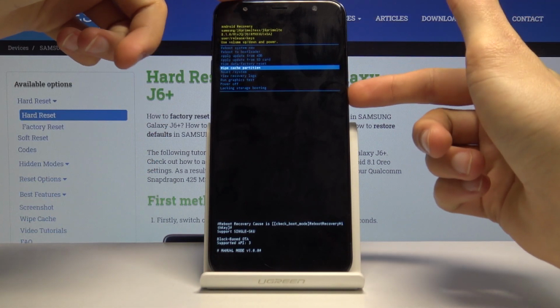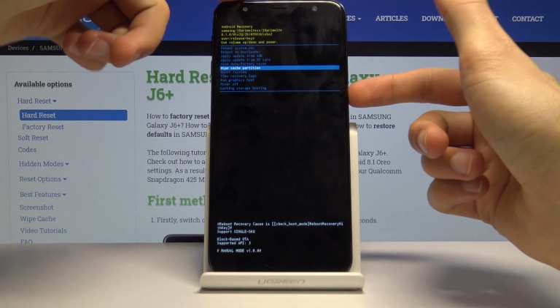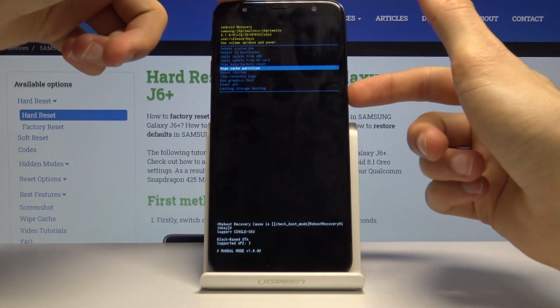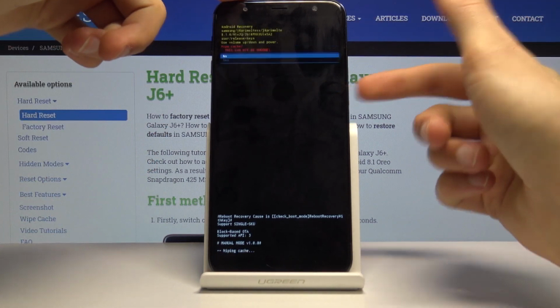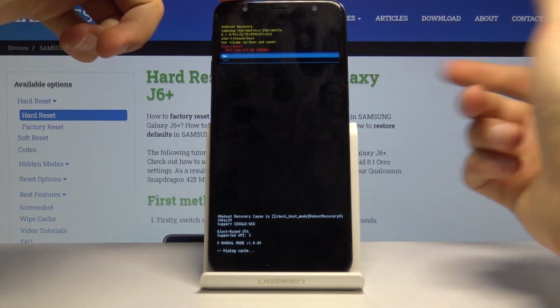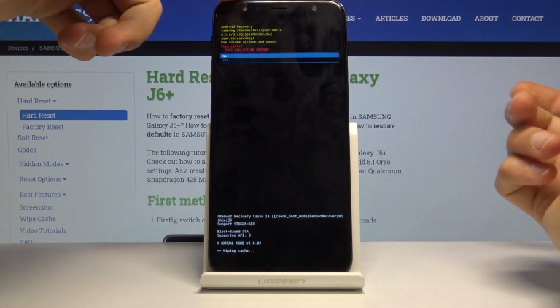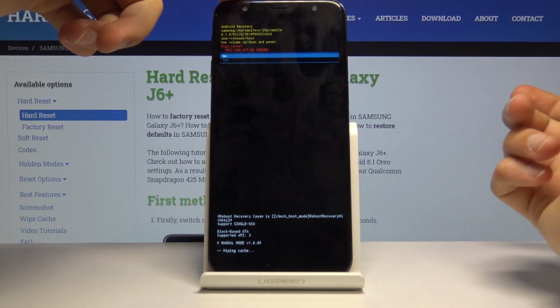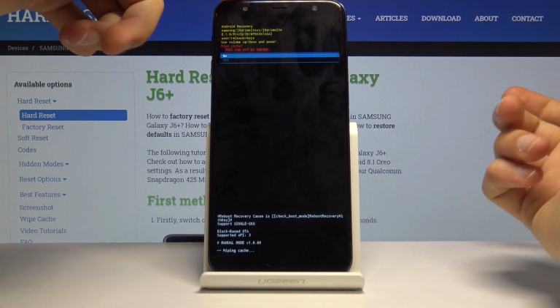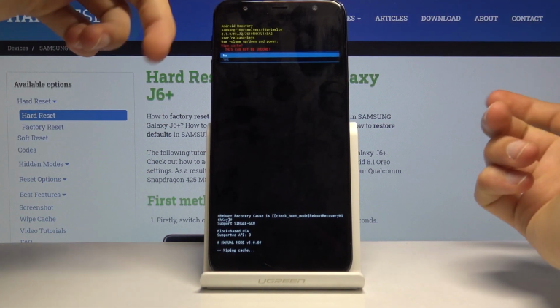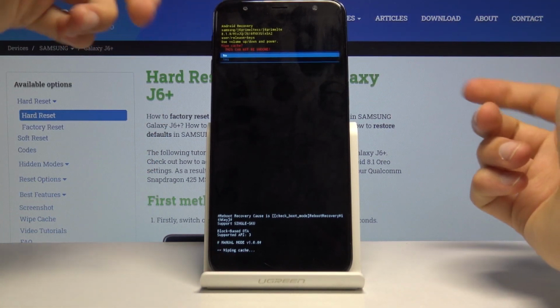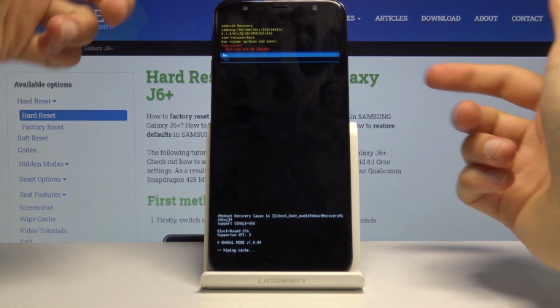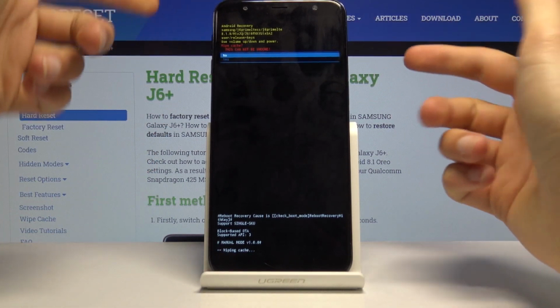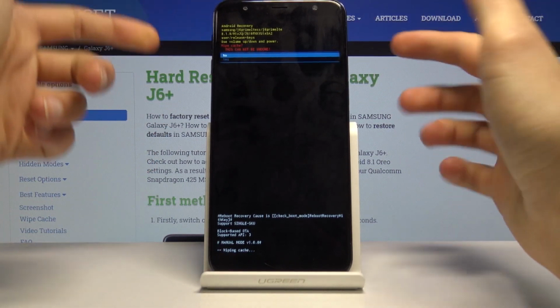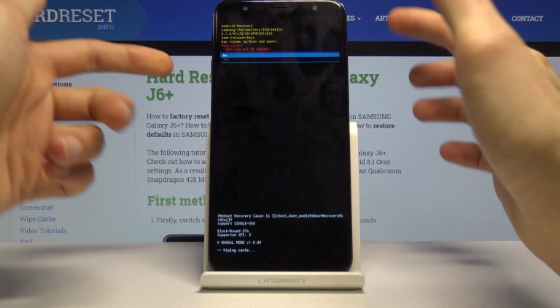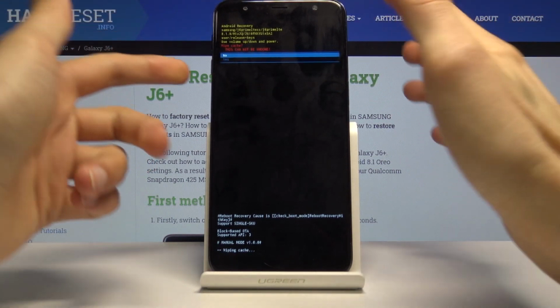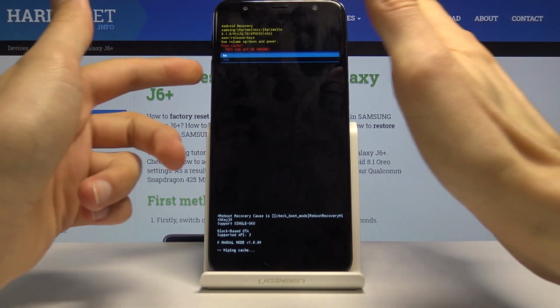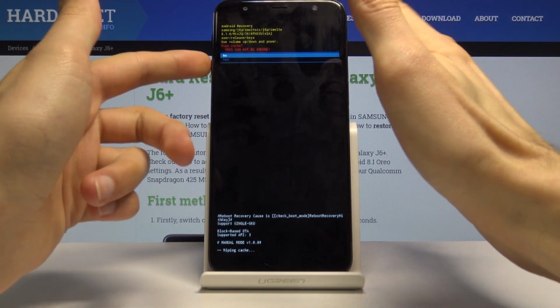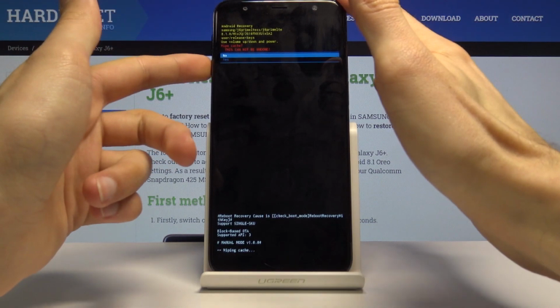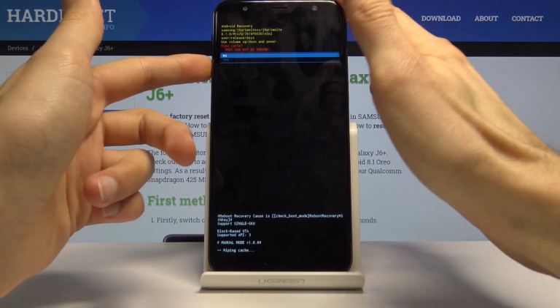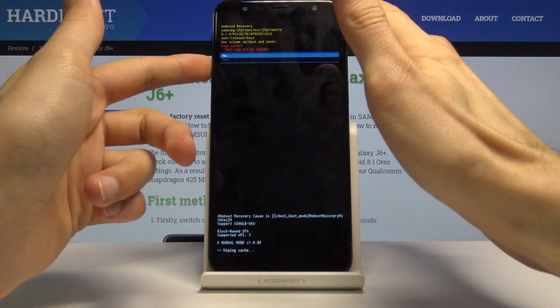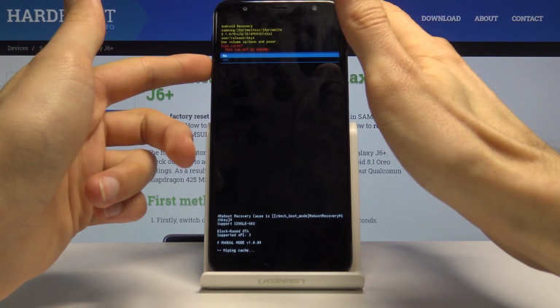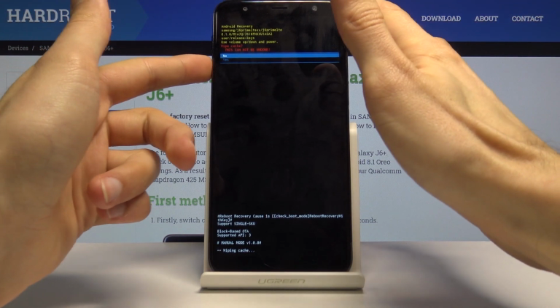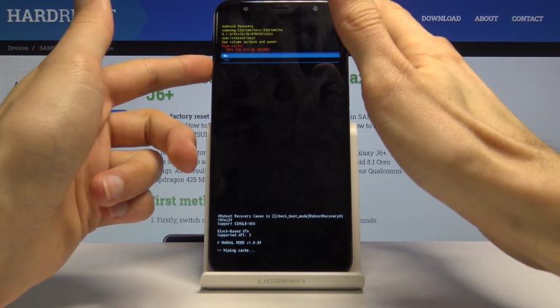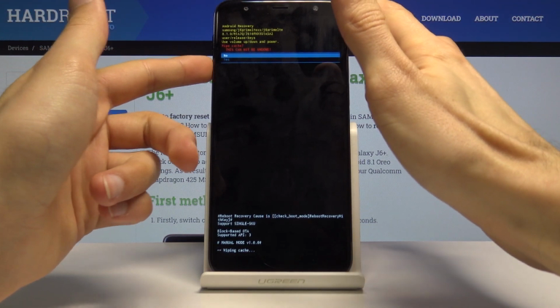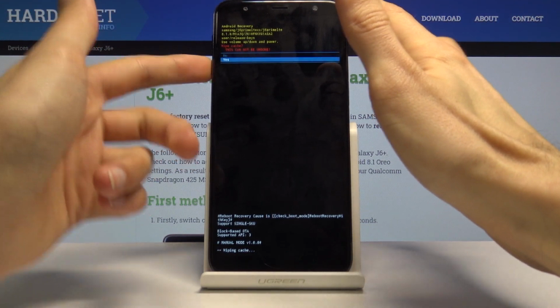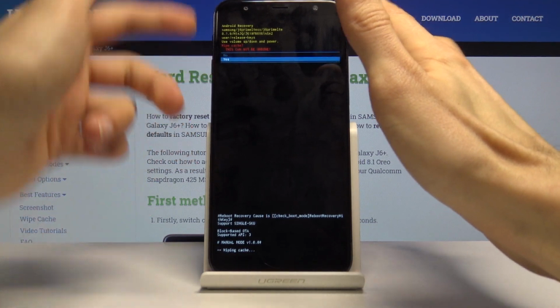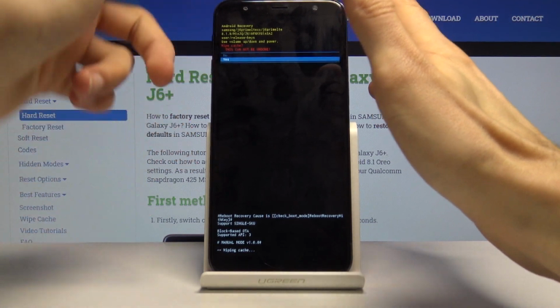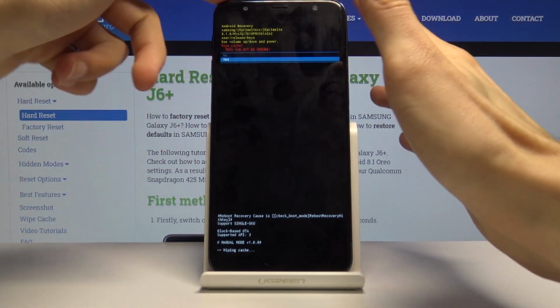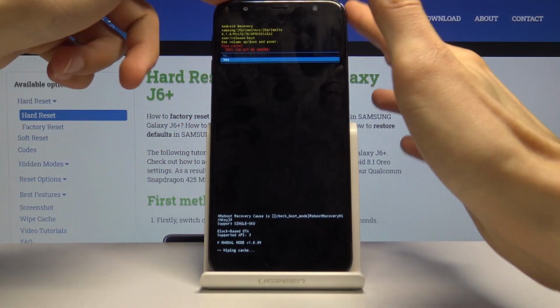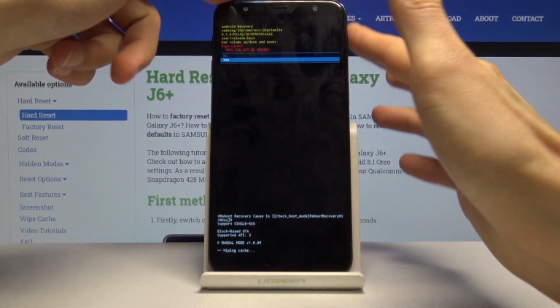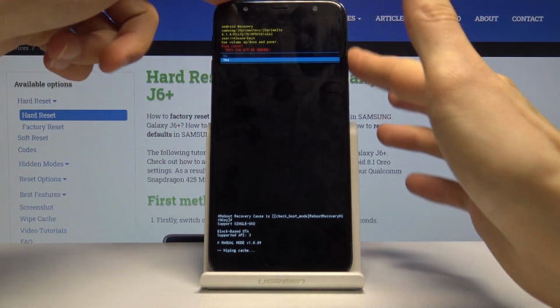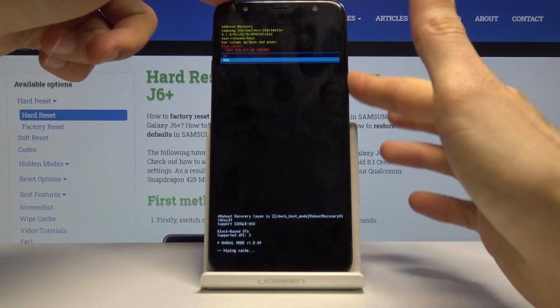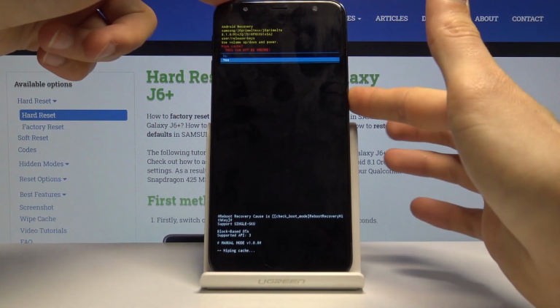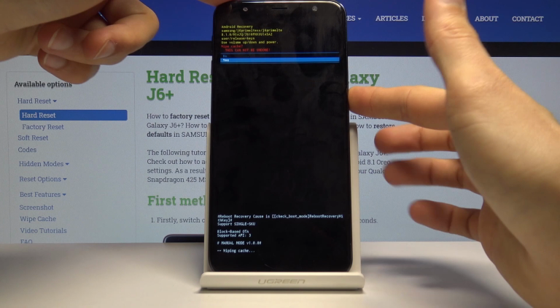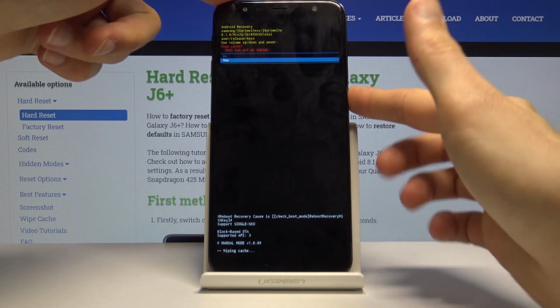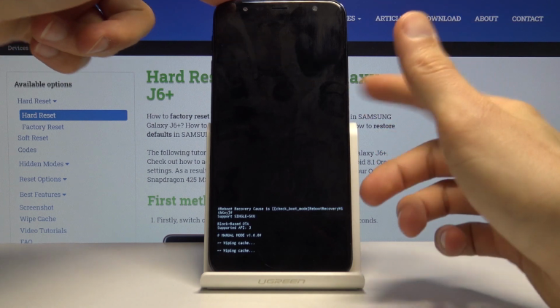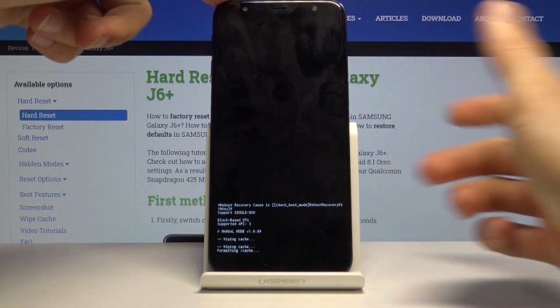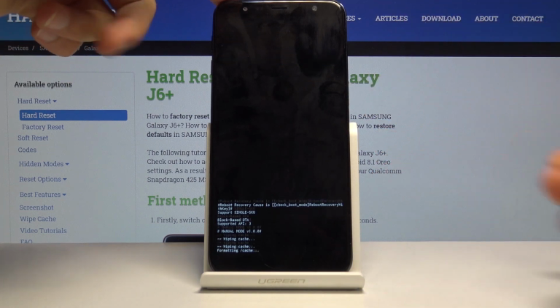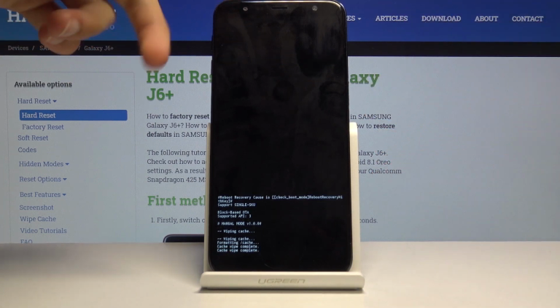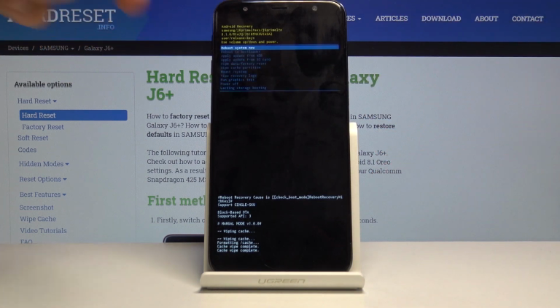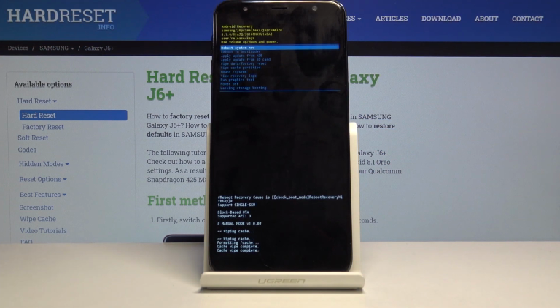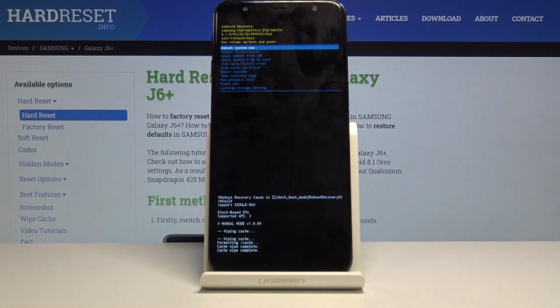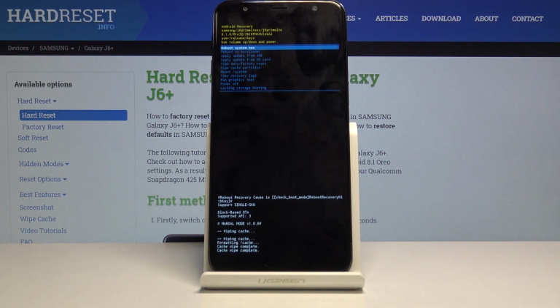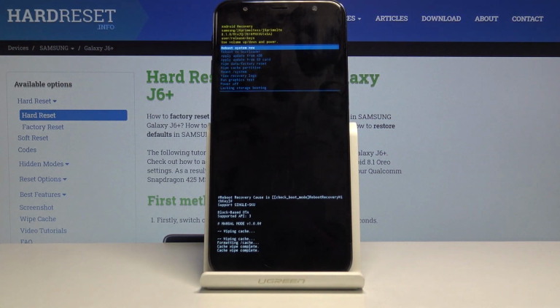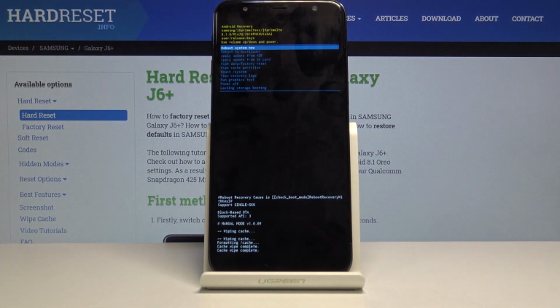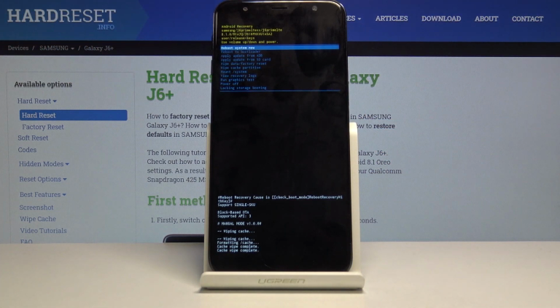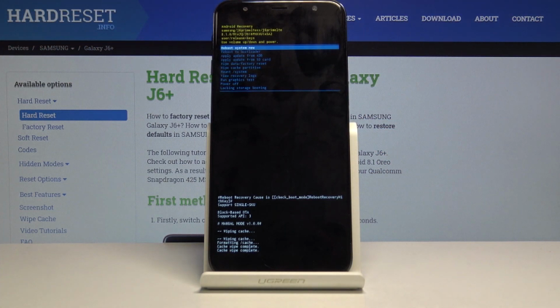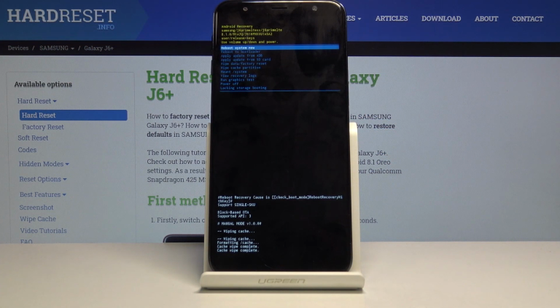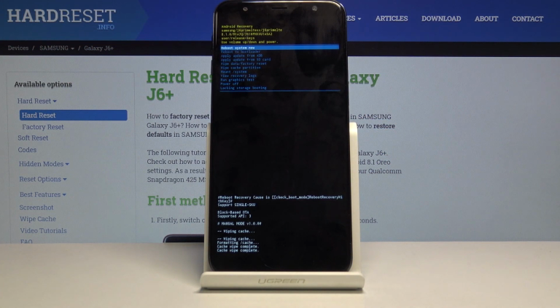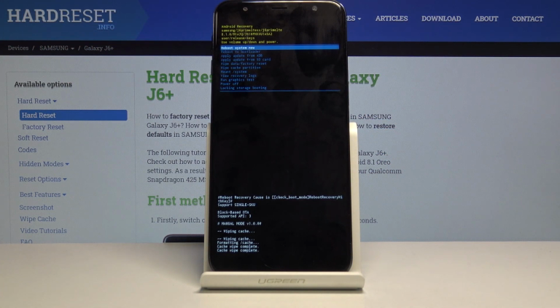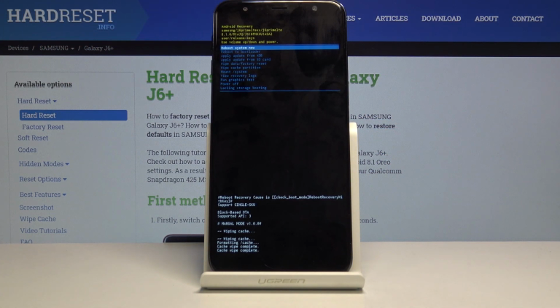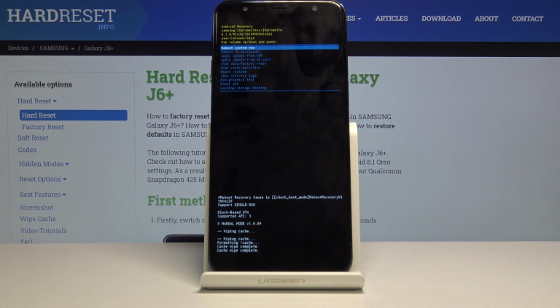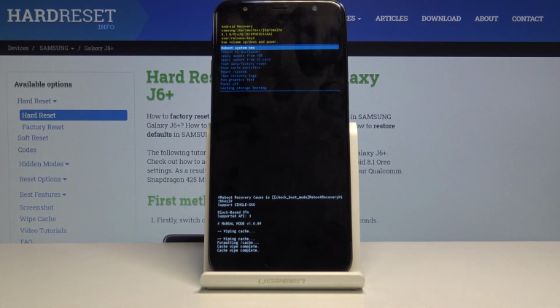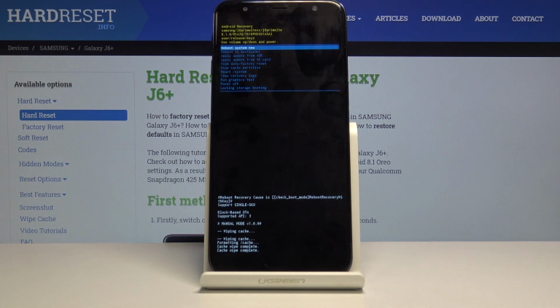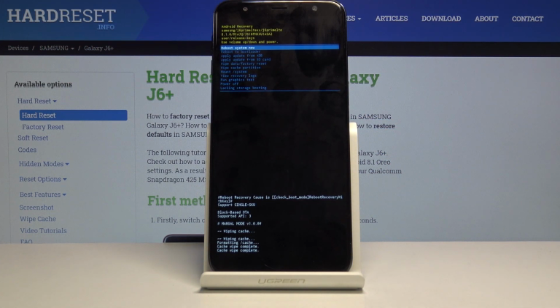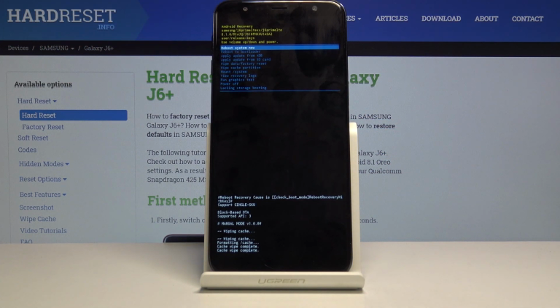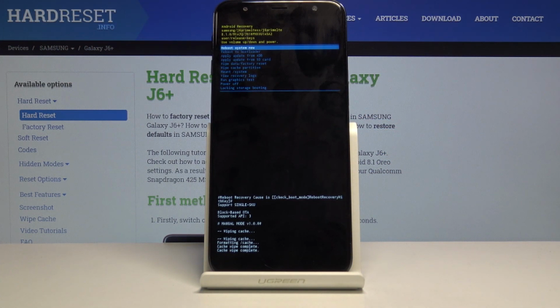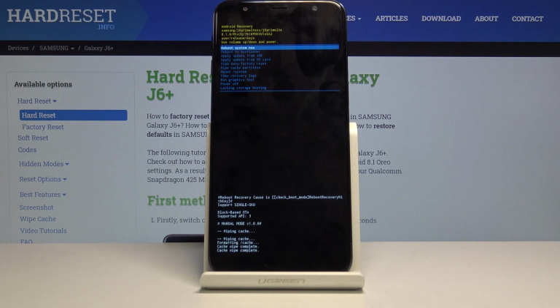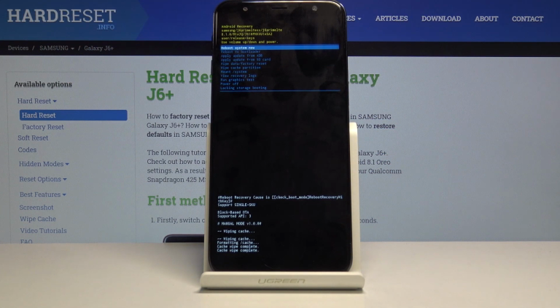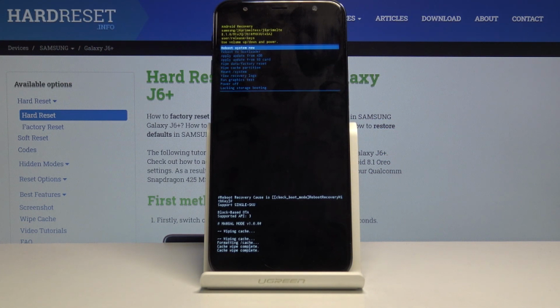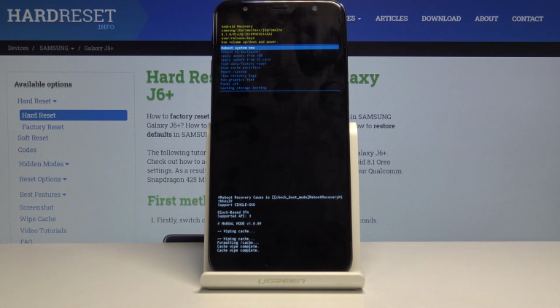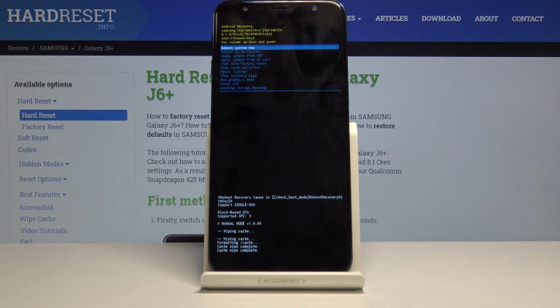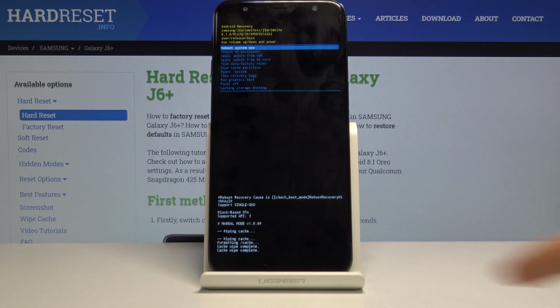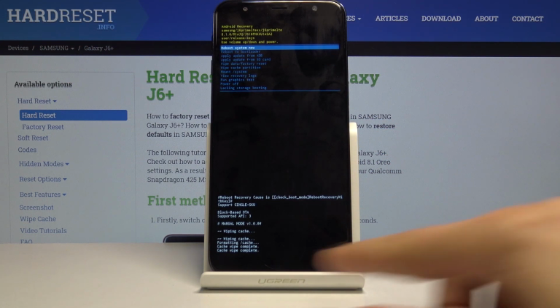Once more, select yes to confirm it with the power key, and that's basically it.